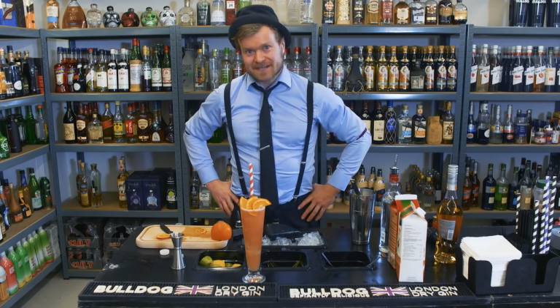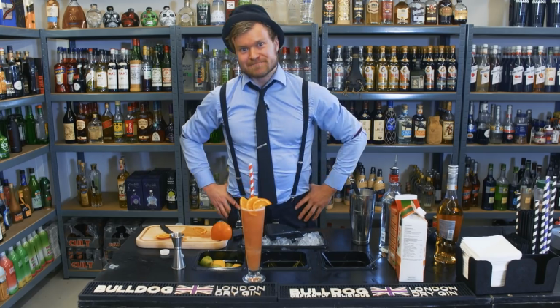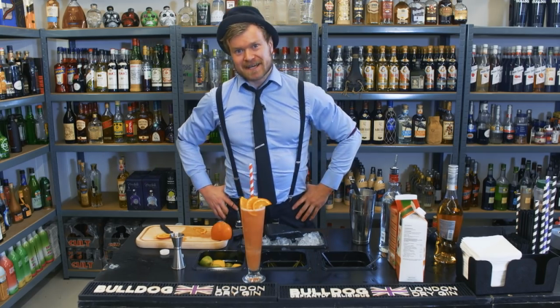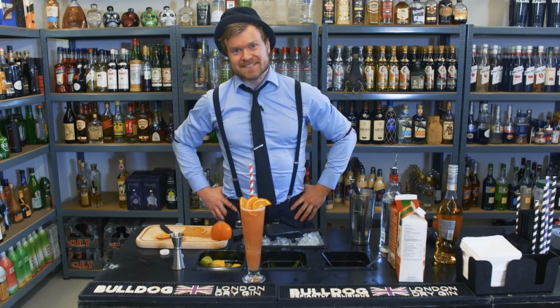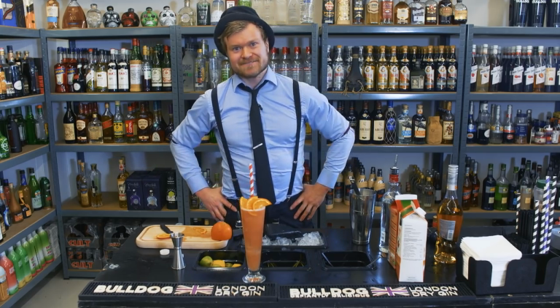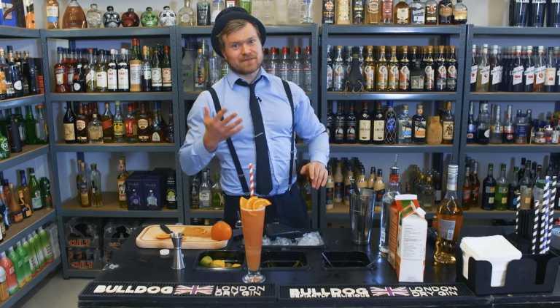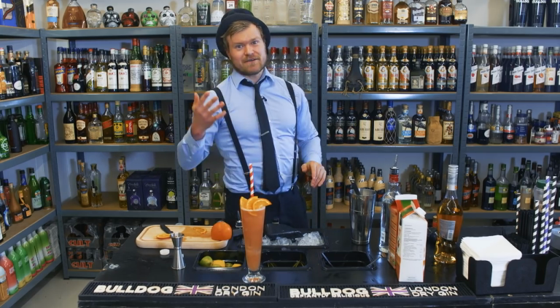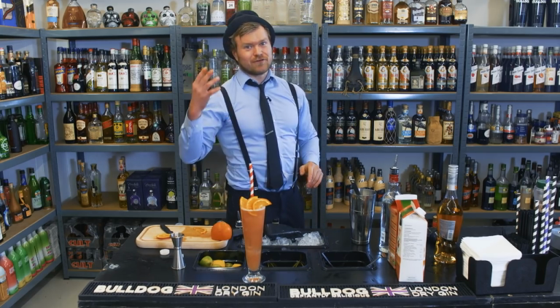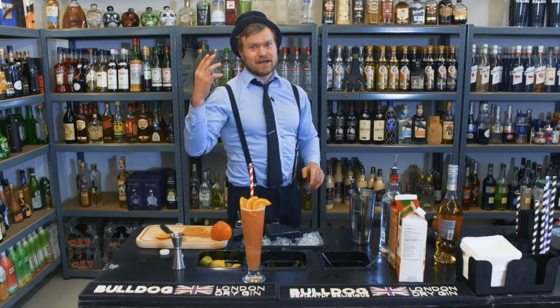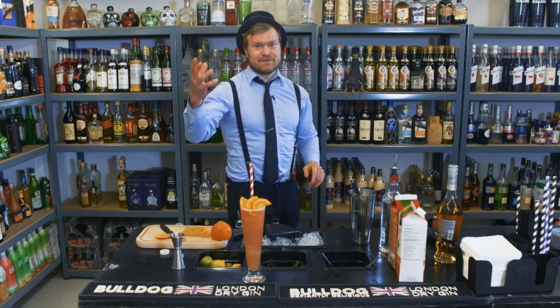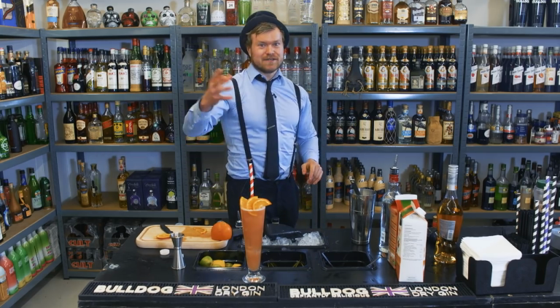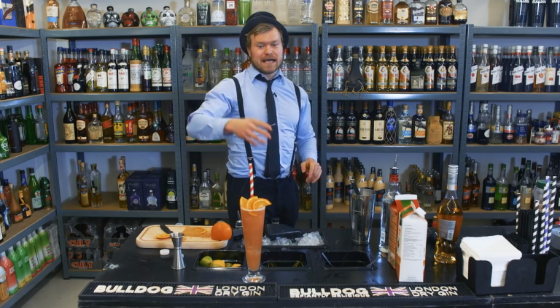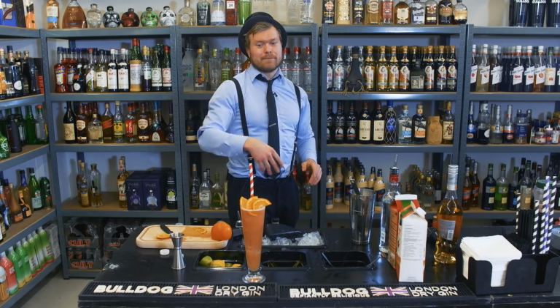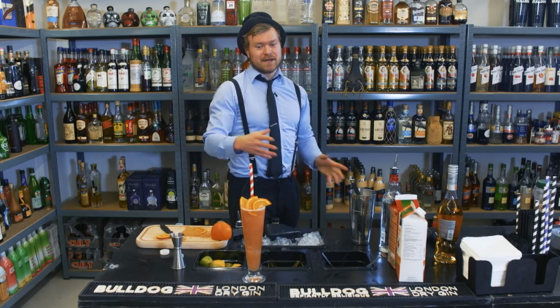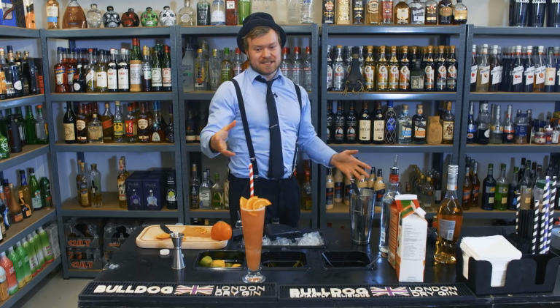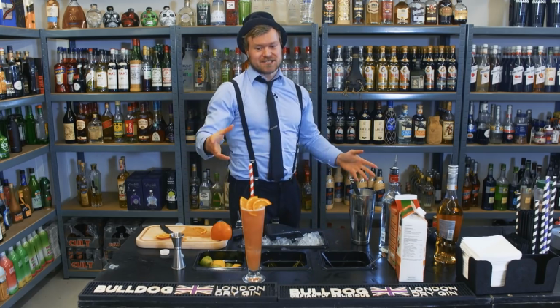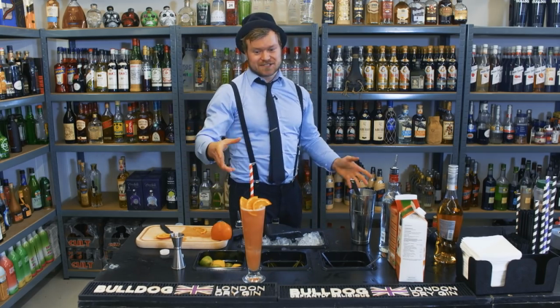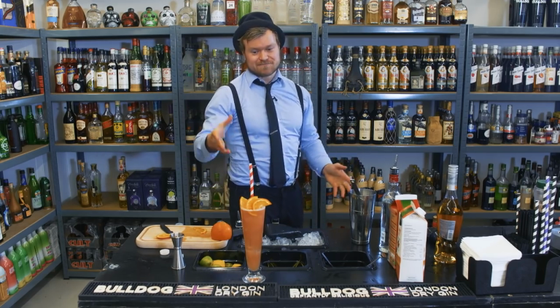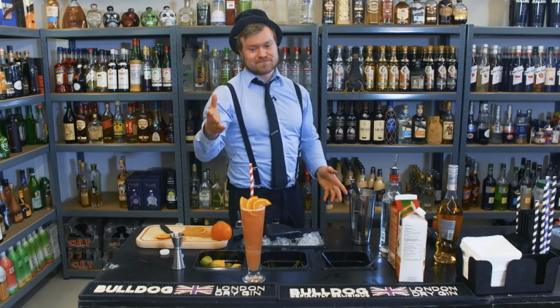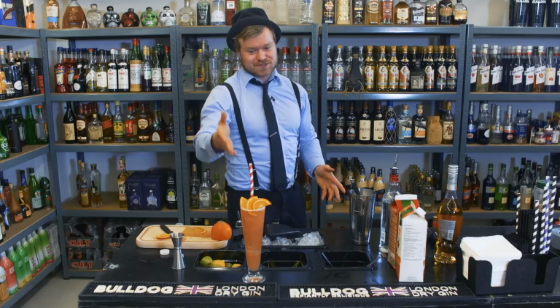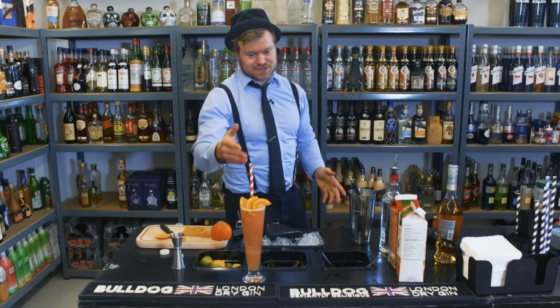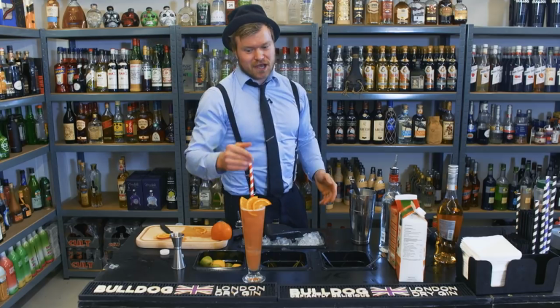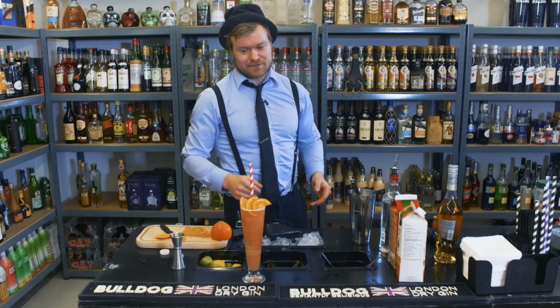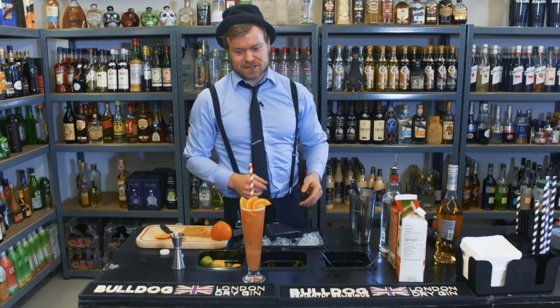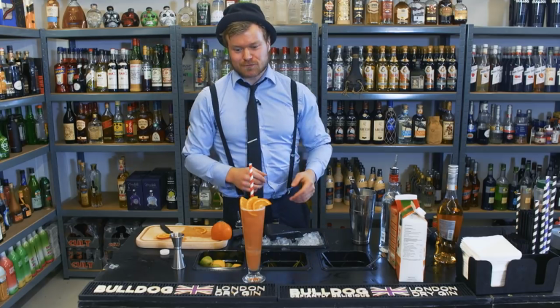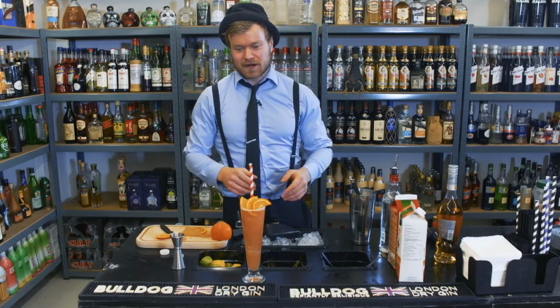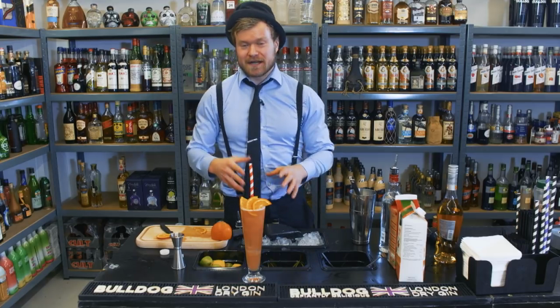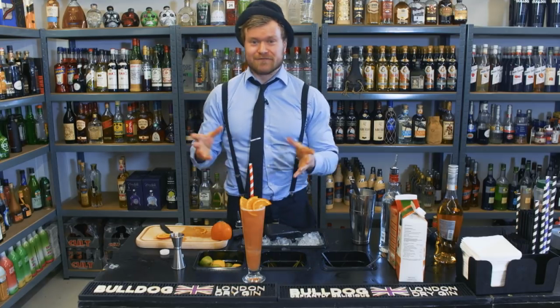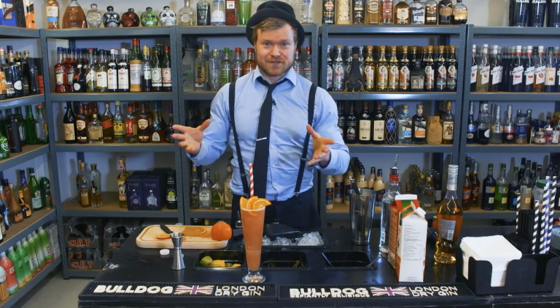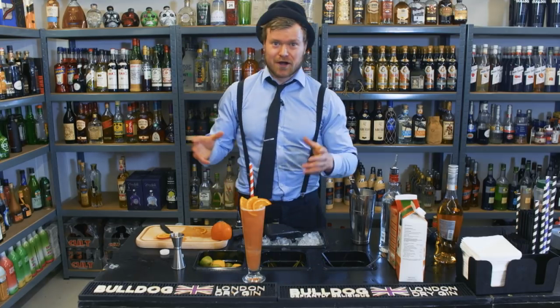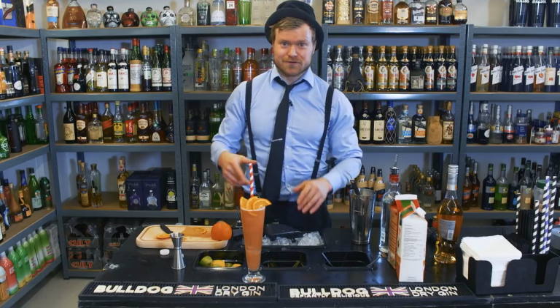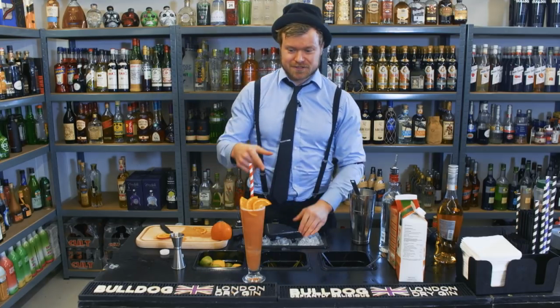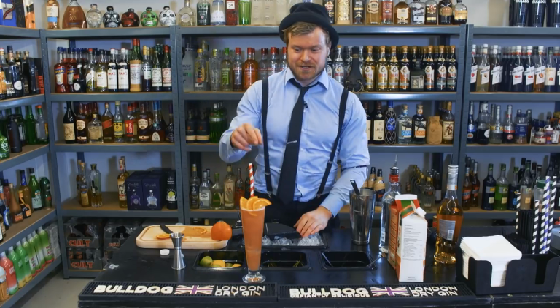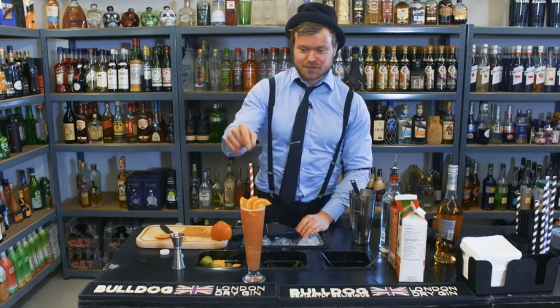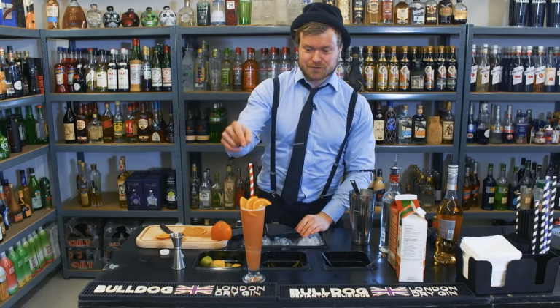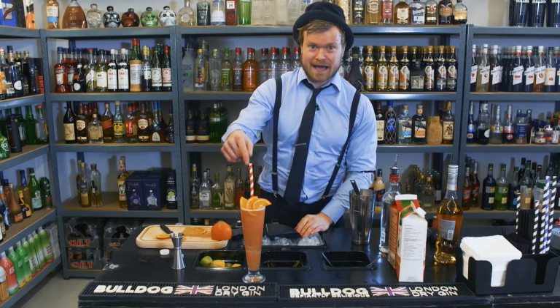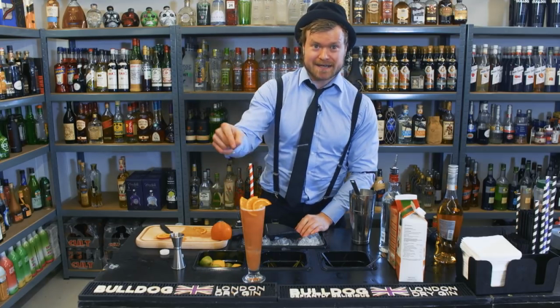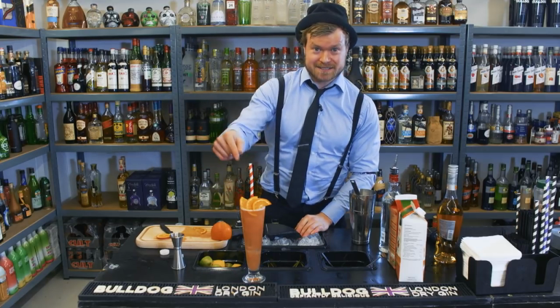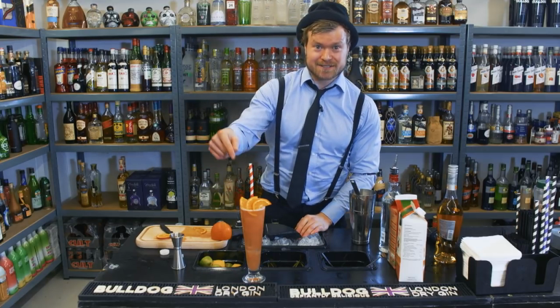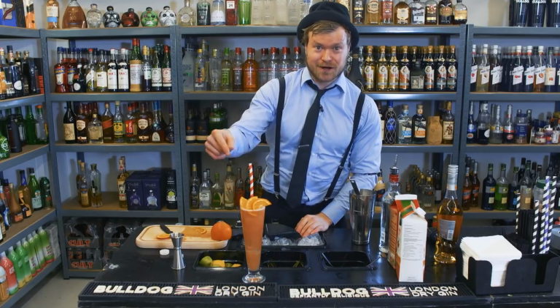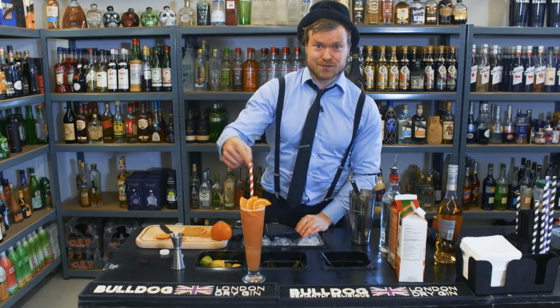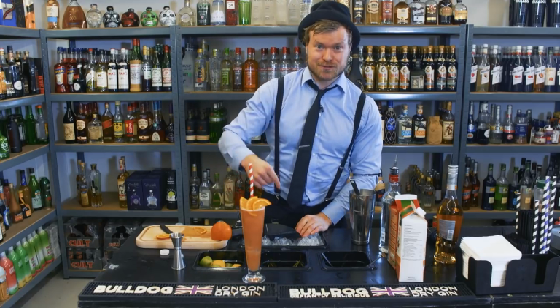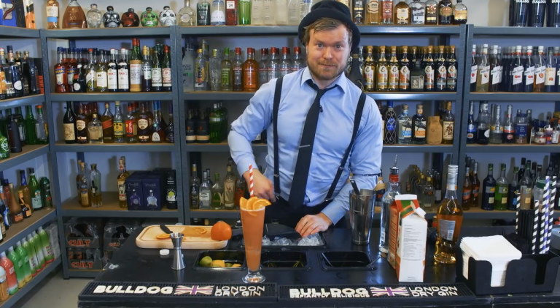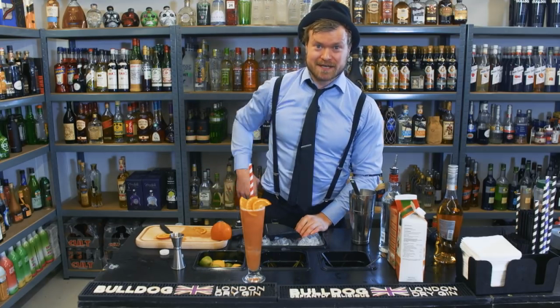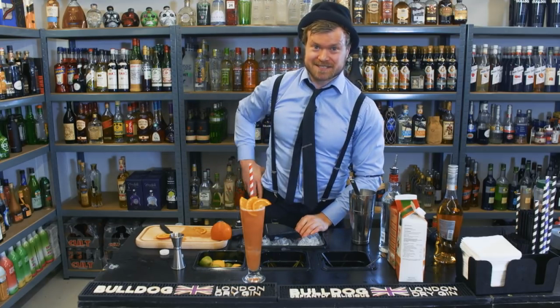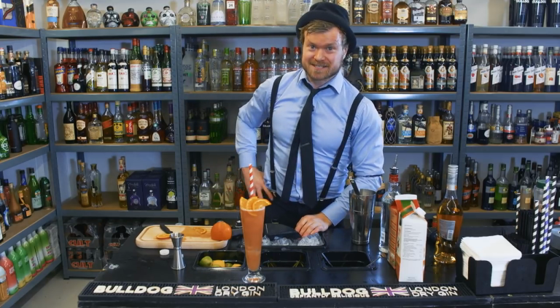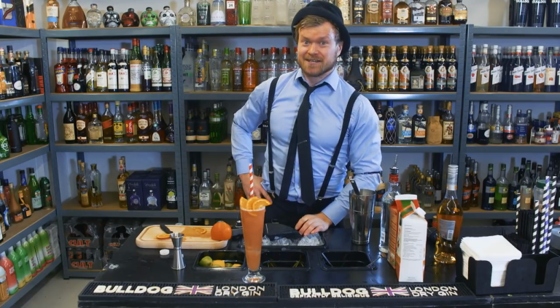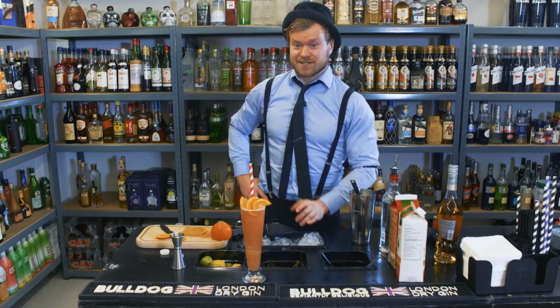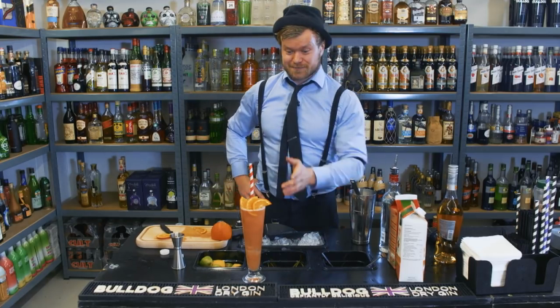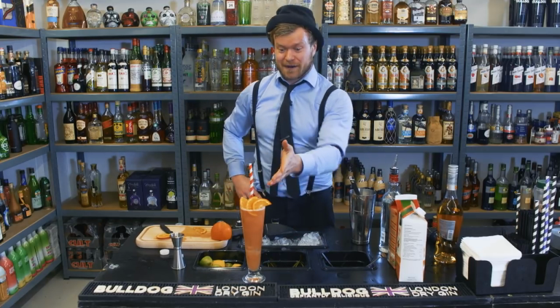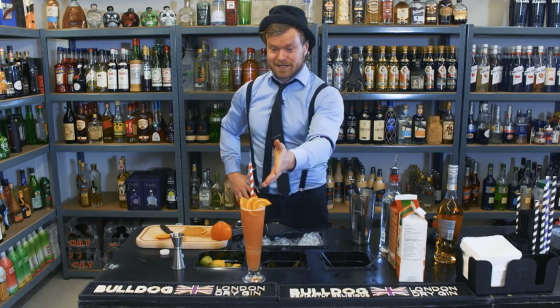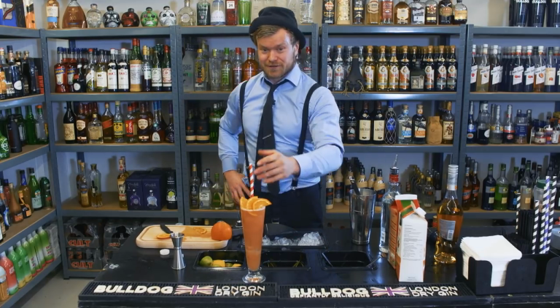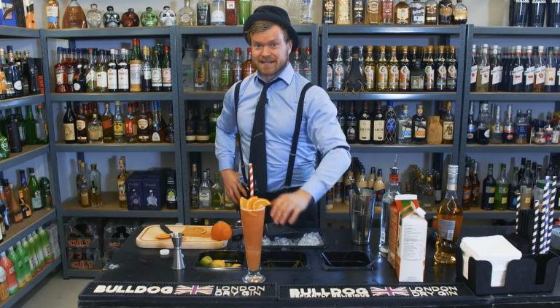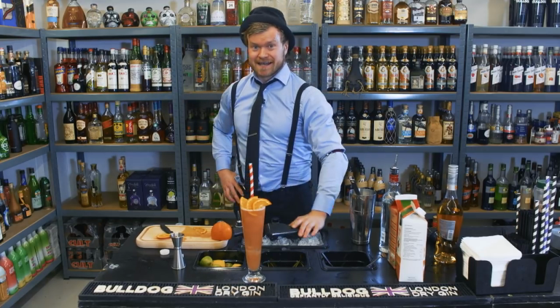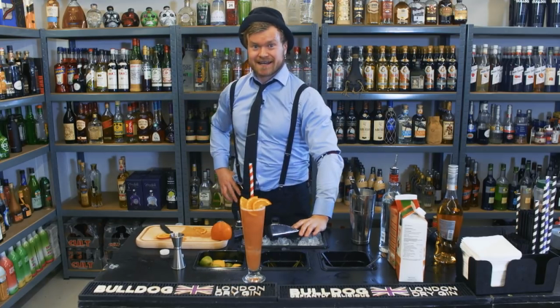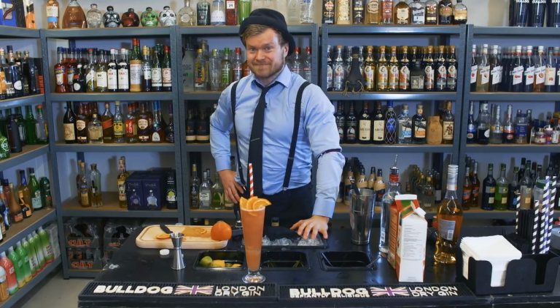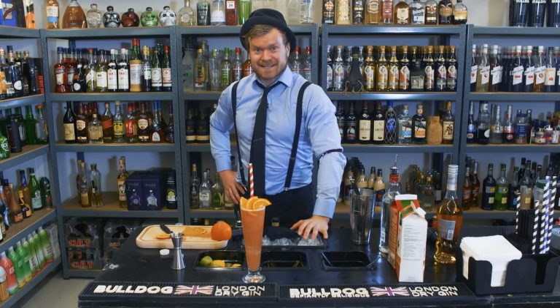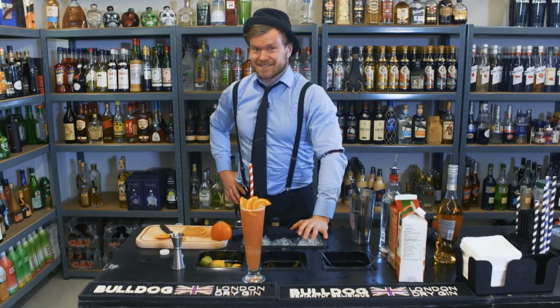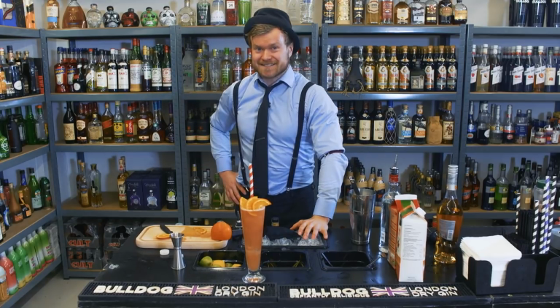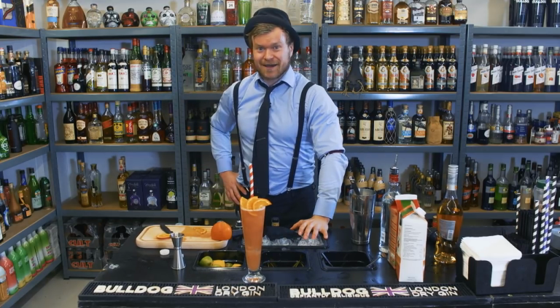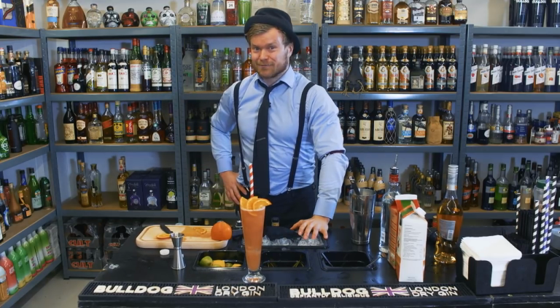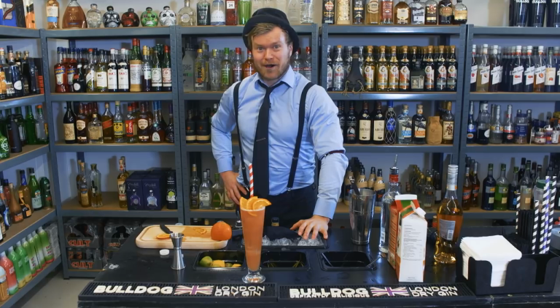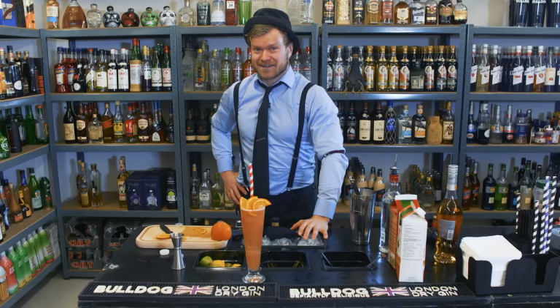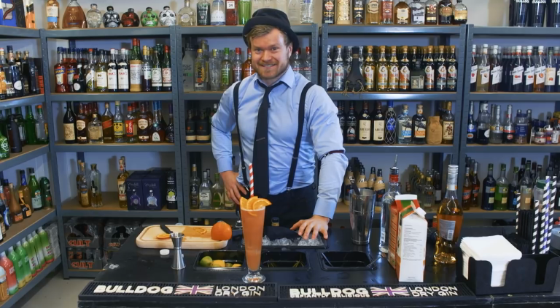Ladies and gentlemen, let me taste and see if it is as good as it looks. Nice. If you live near a beach, serve this one. If you don't, you'll get close to a beach just by drinking it — that's just how it works.